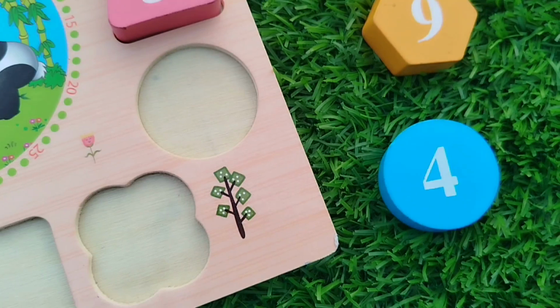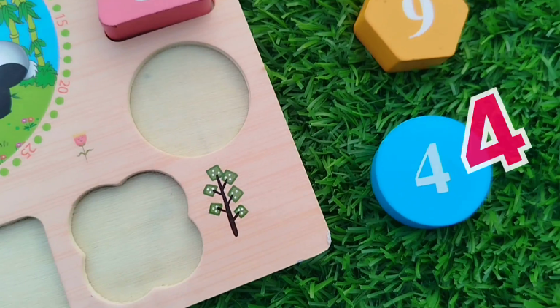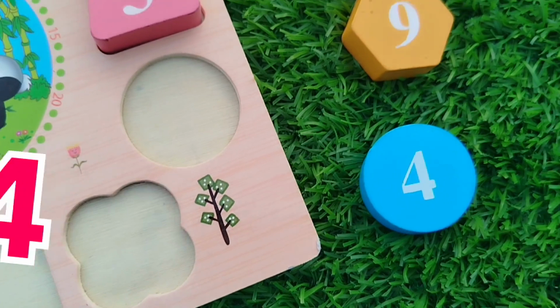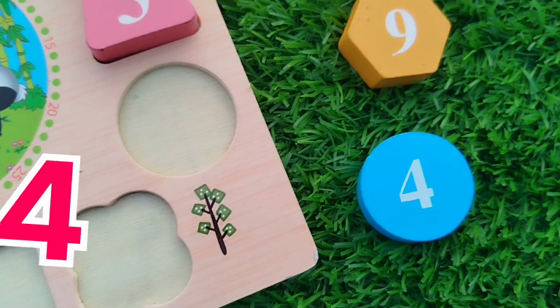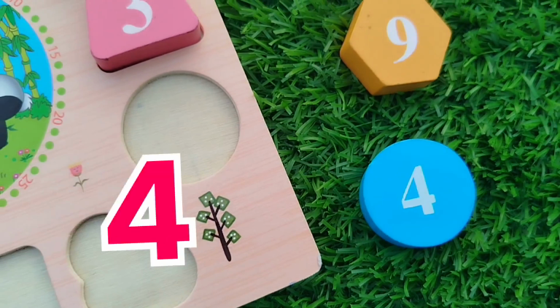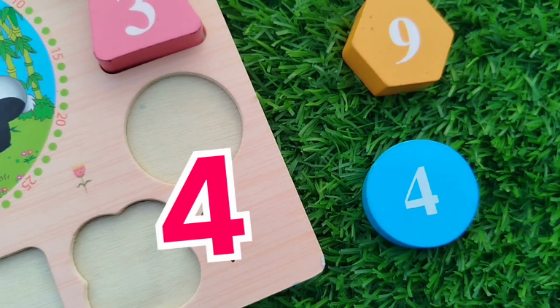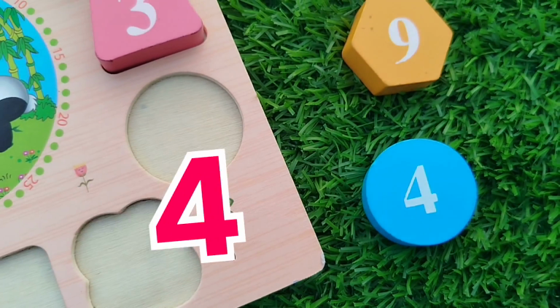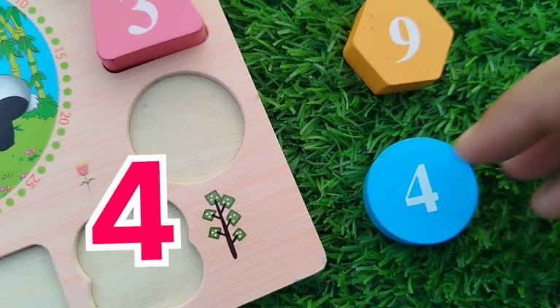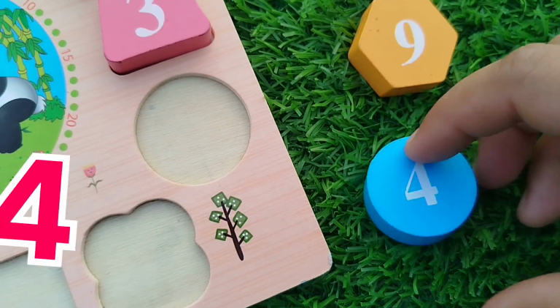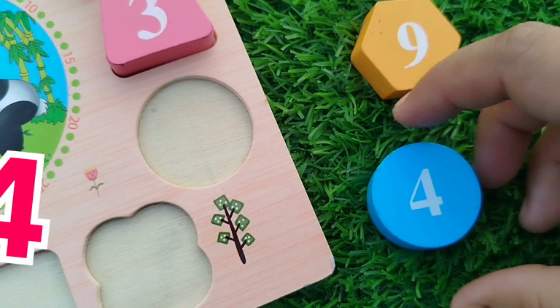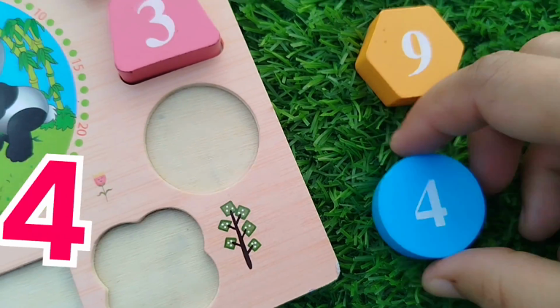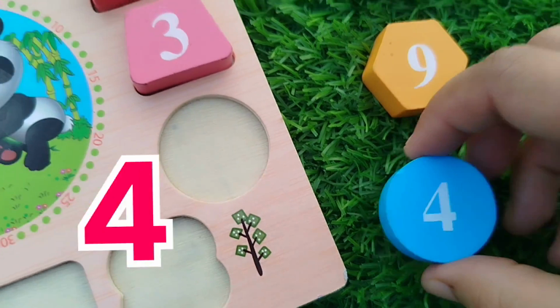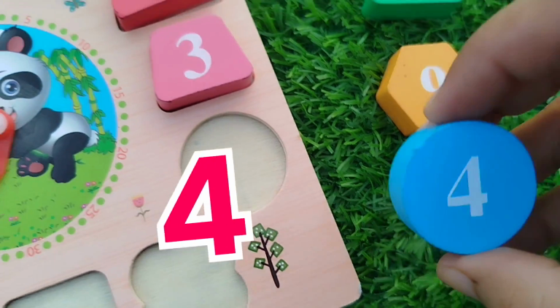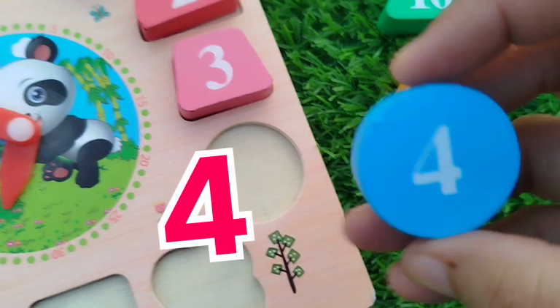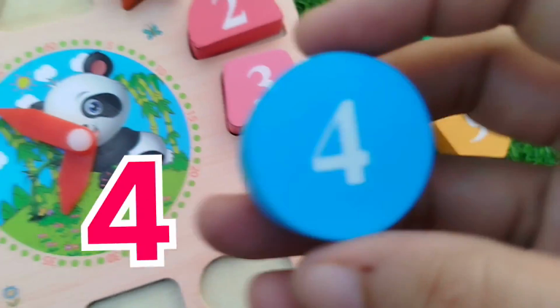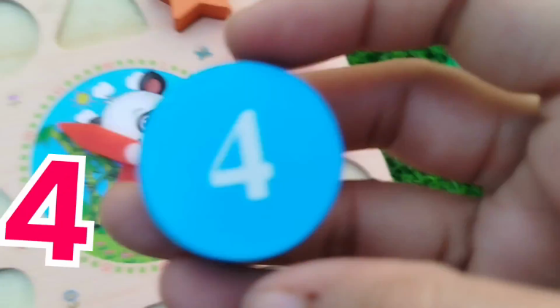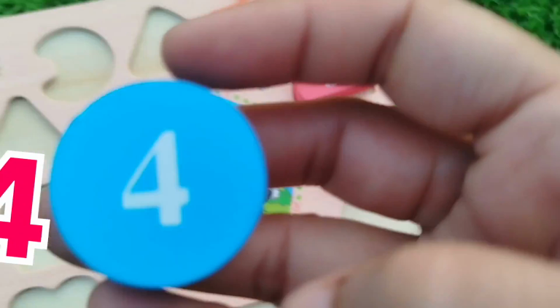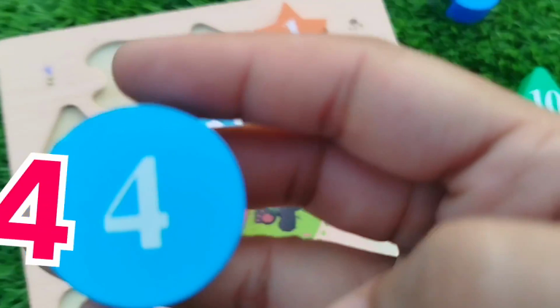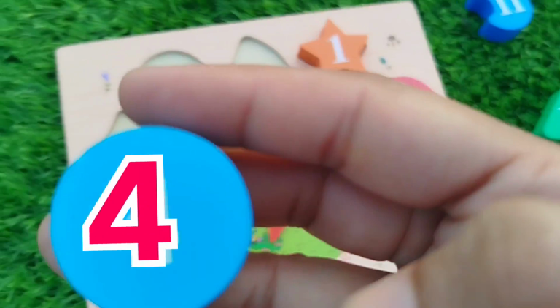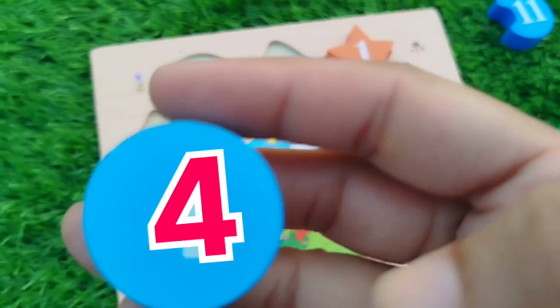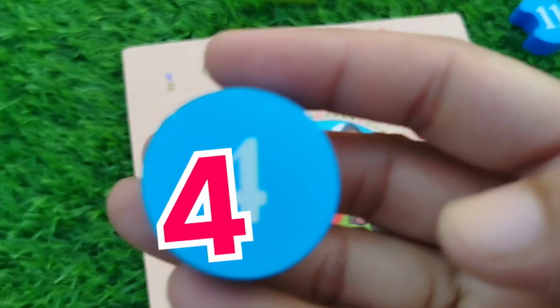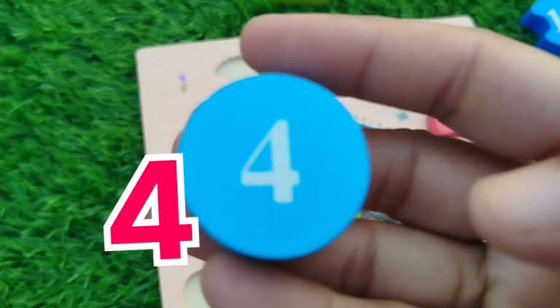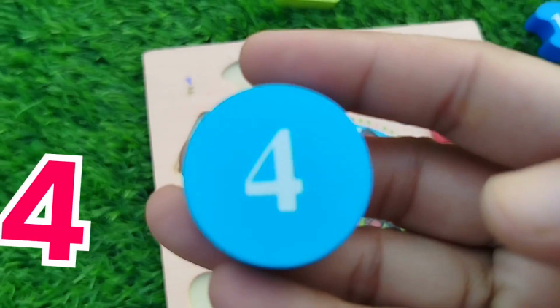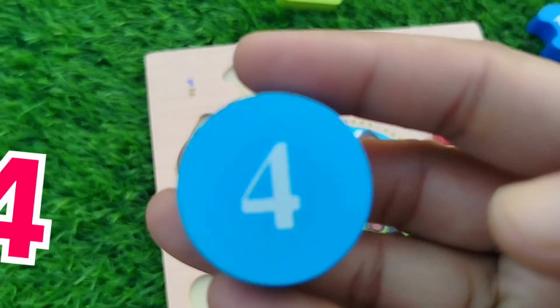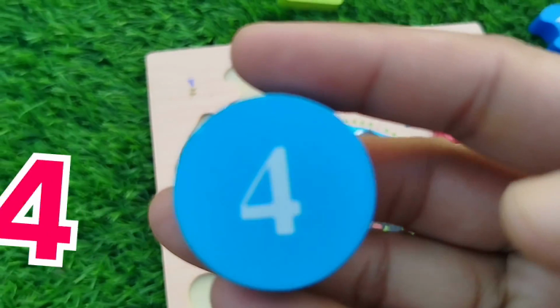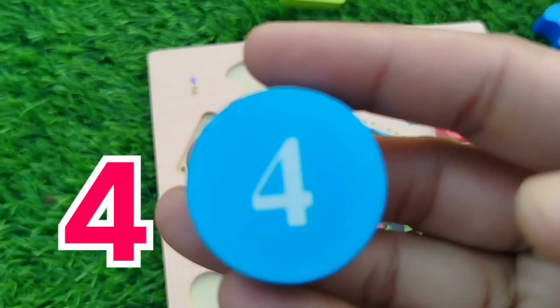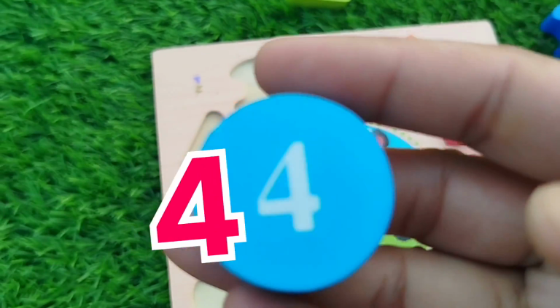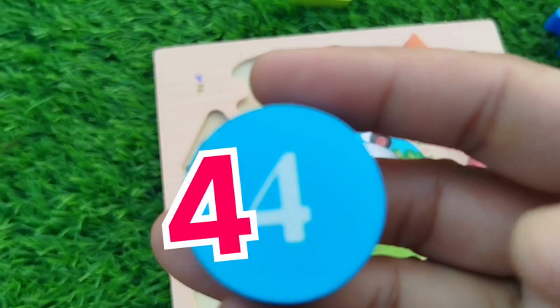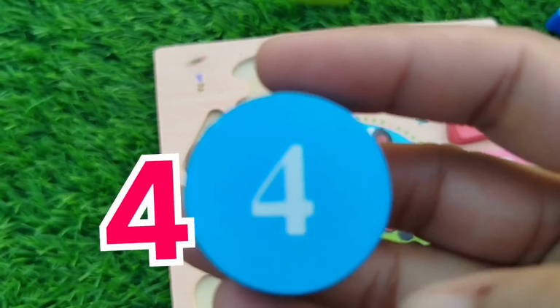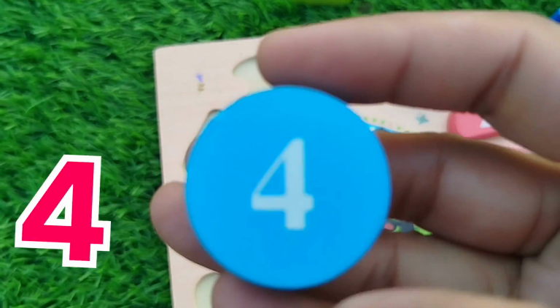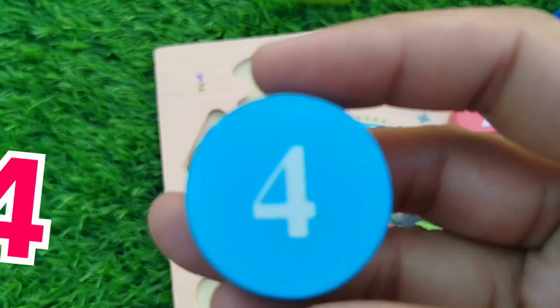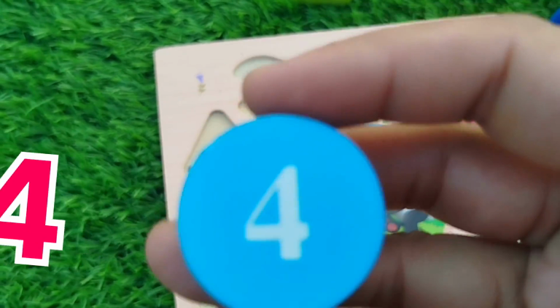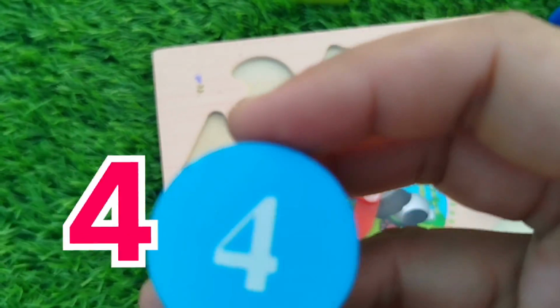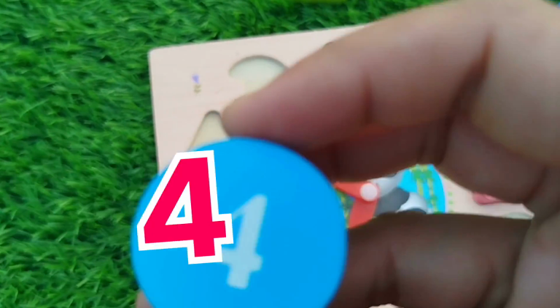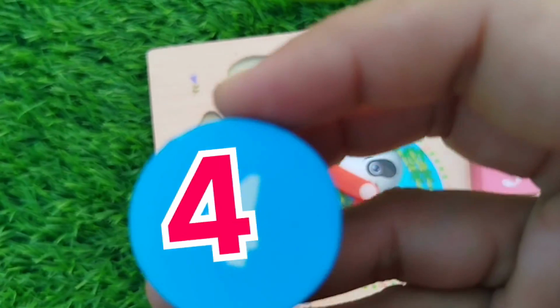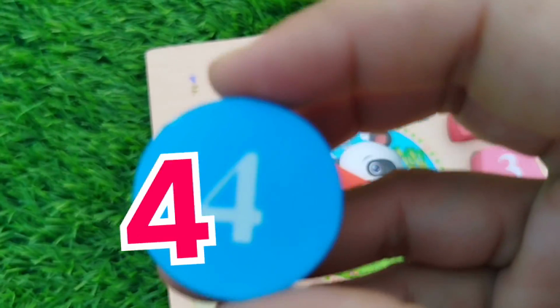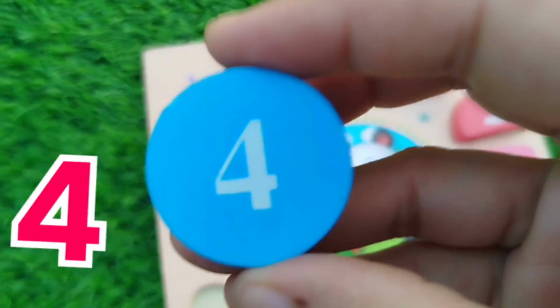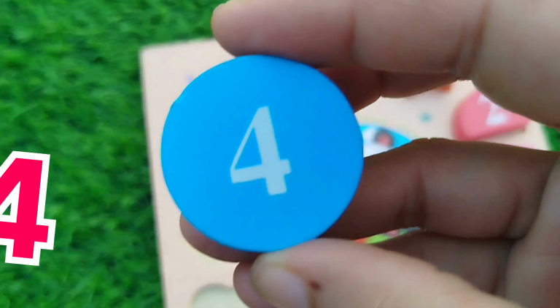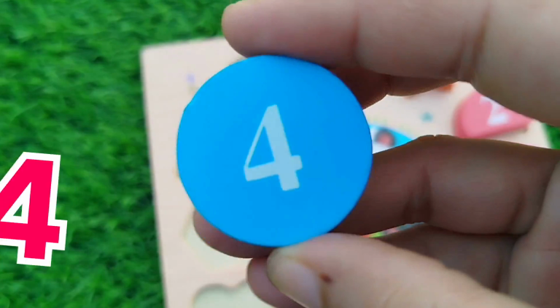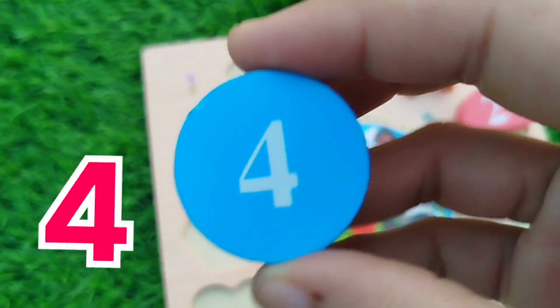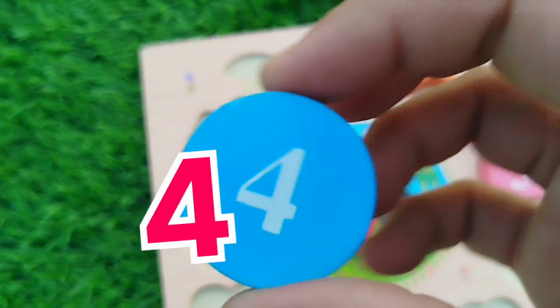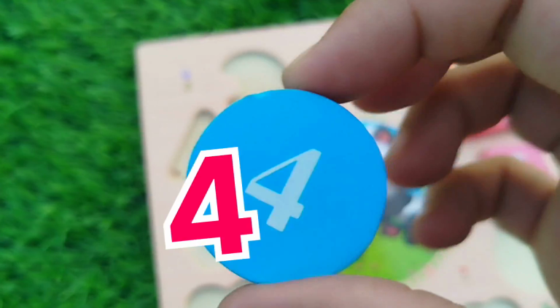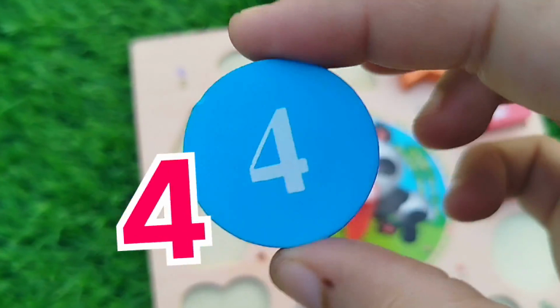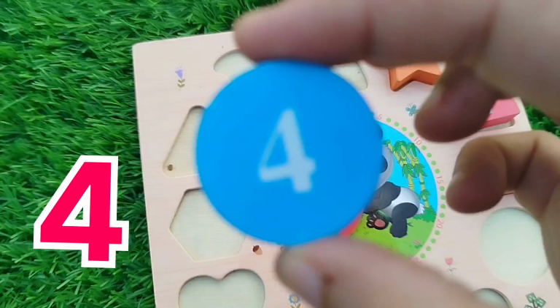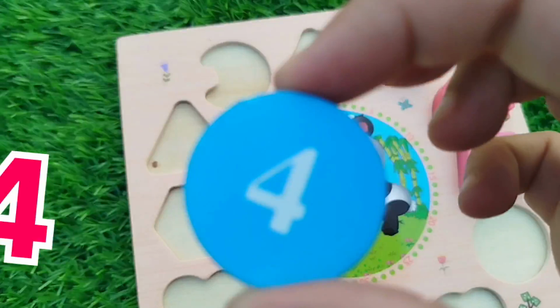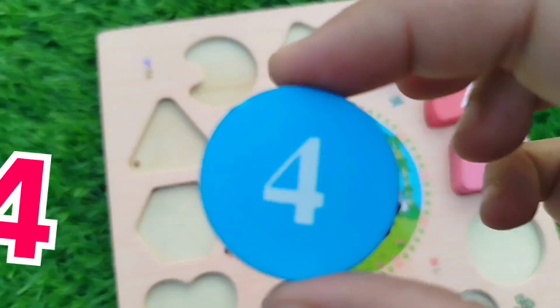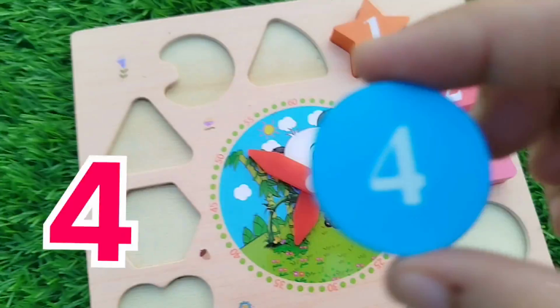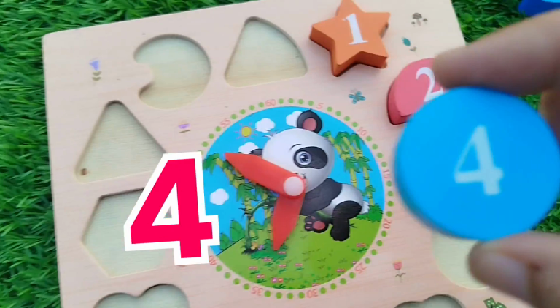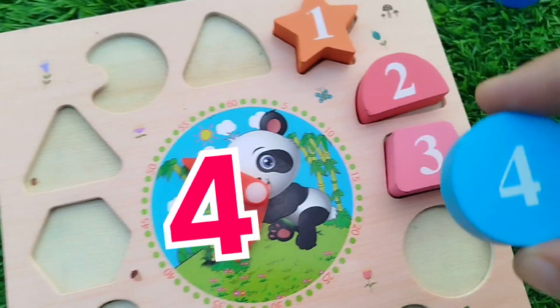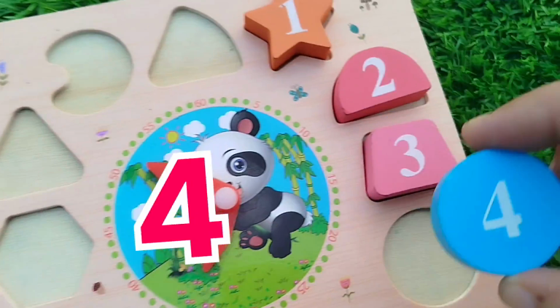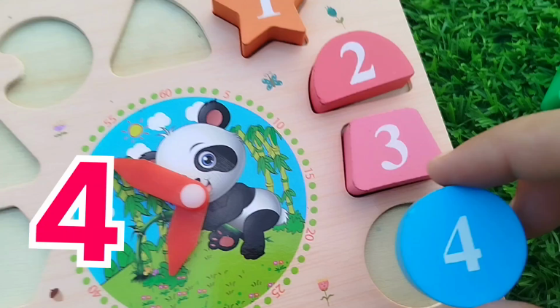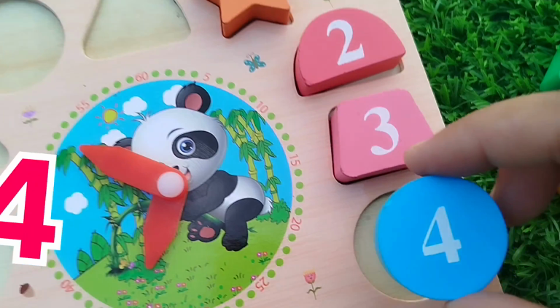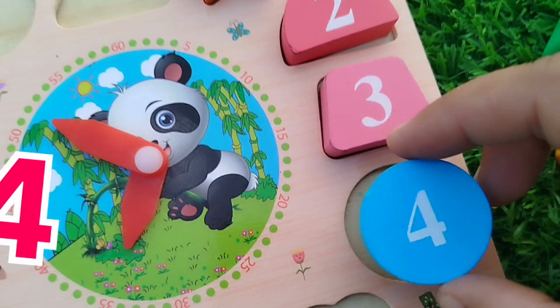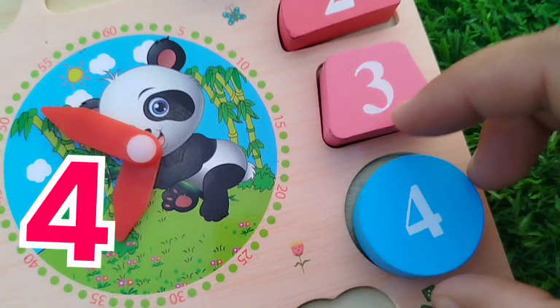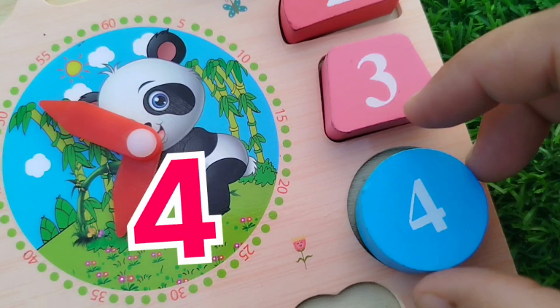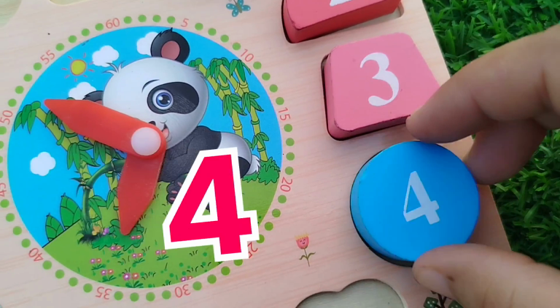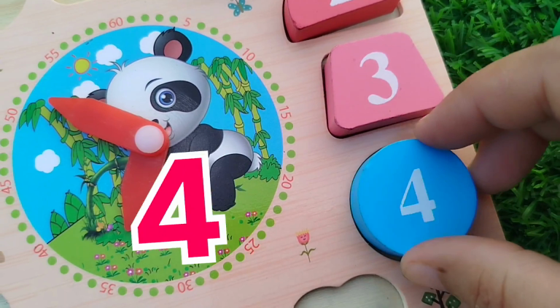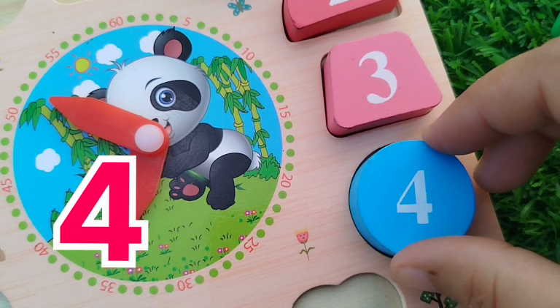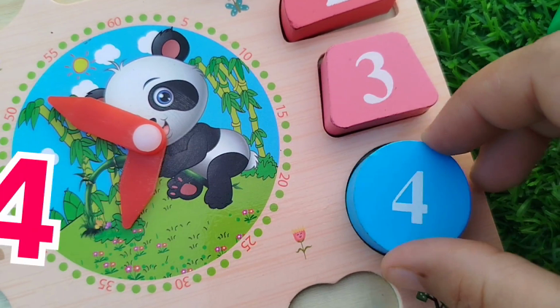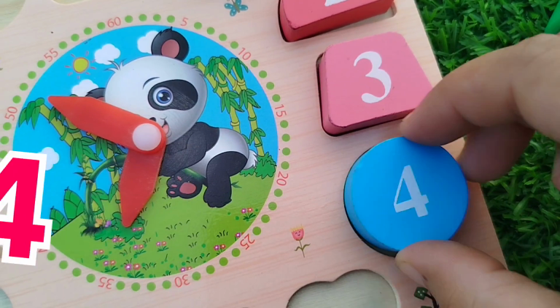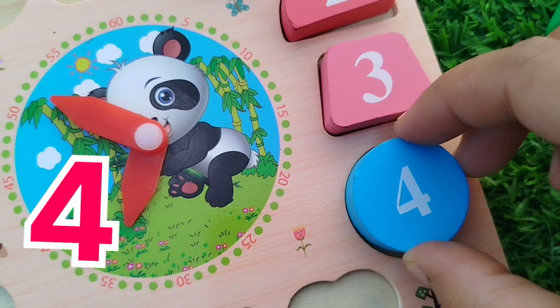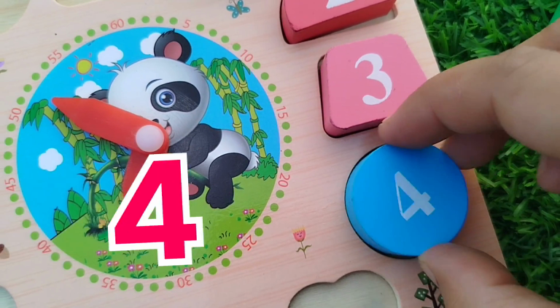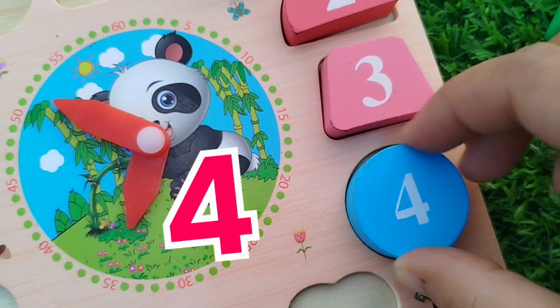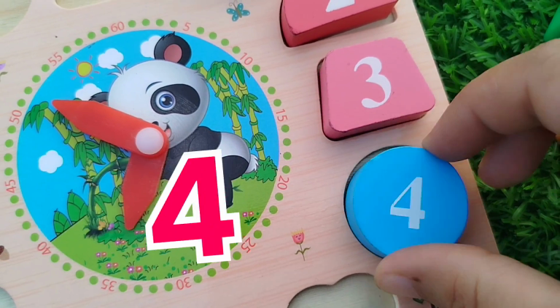The next number is 4. Circle — the circle shape. The number is 4.